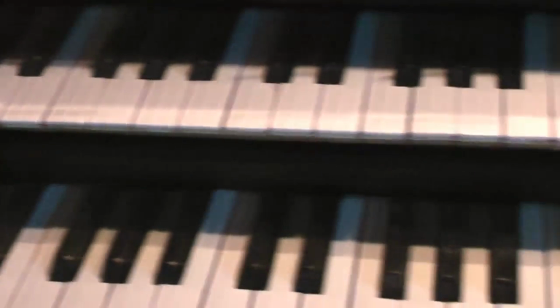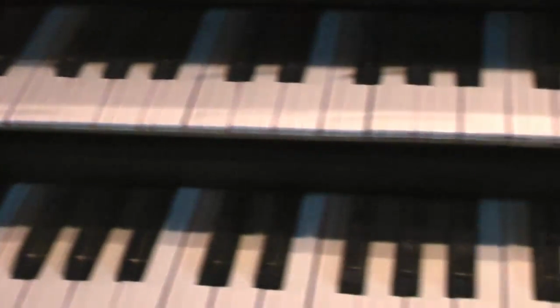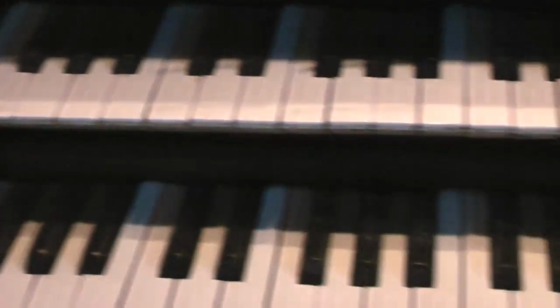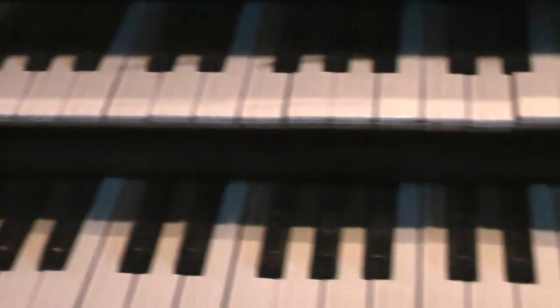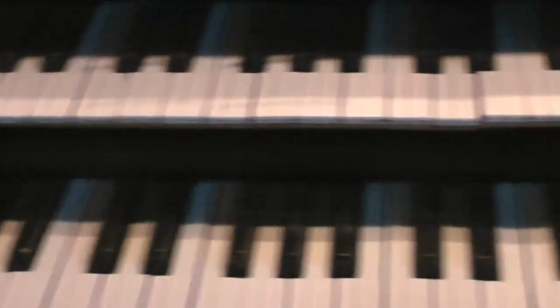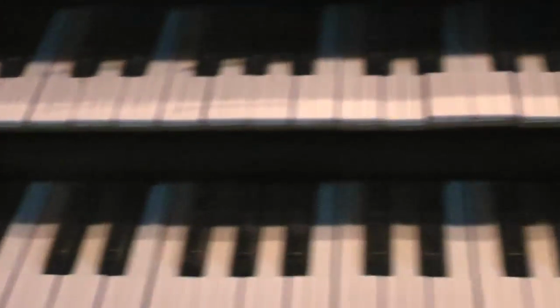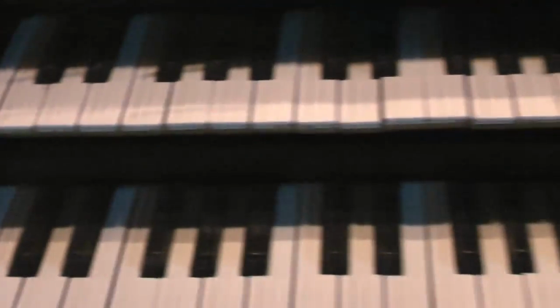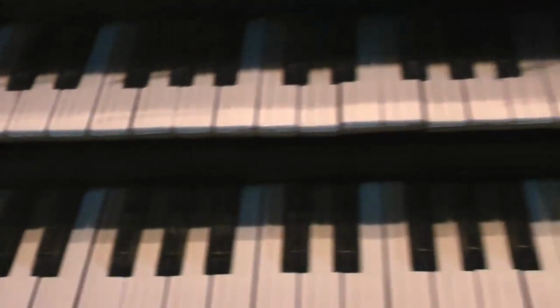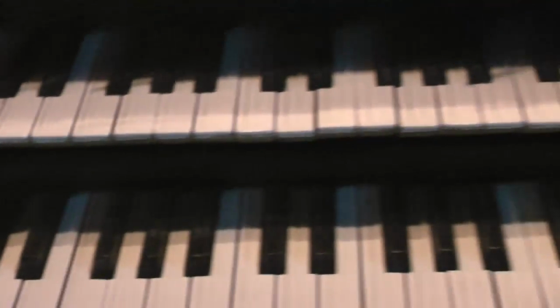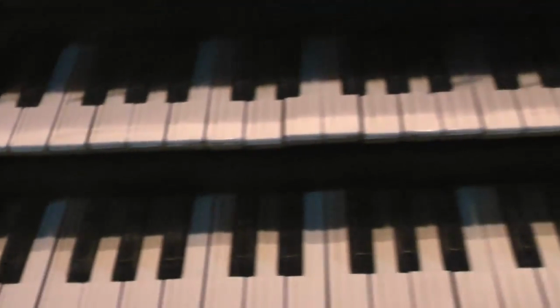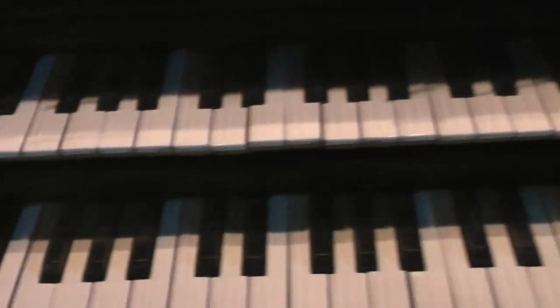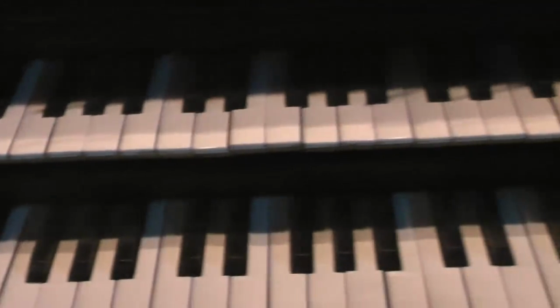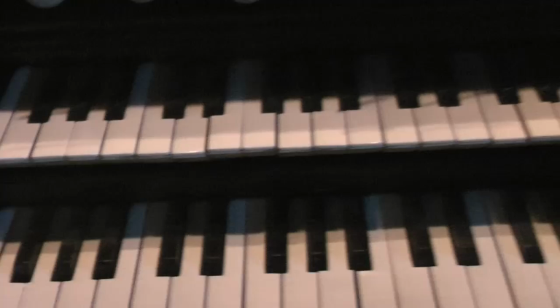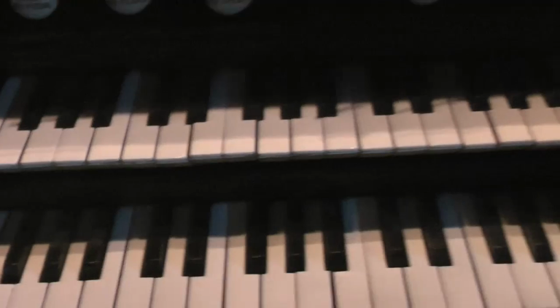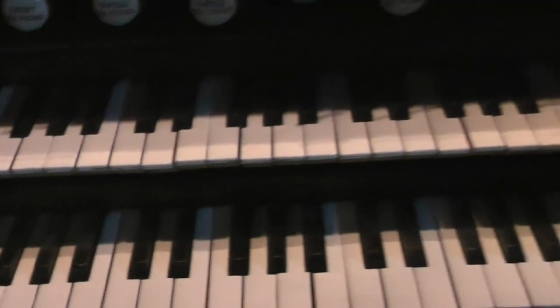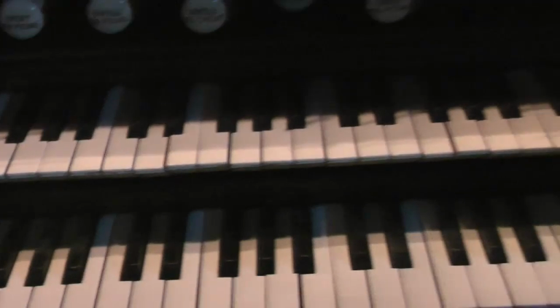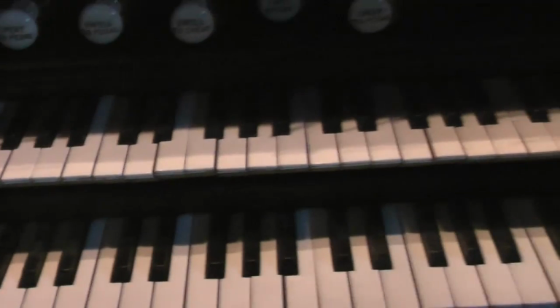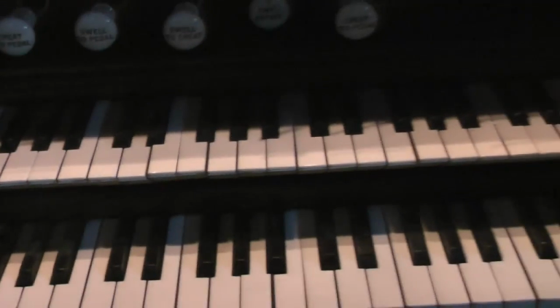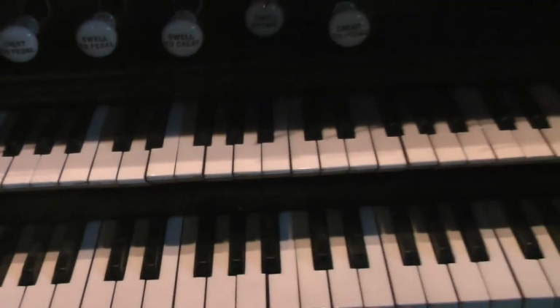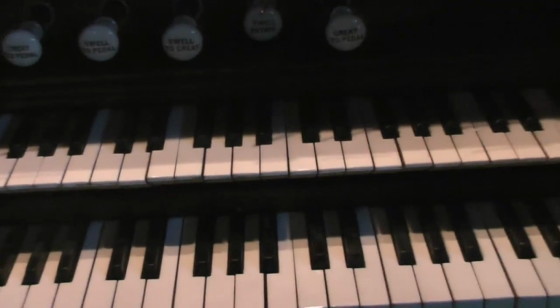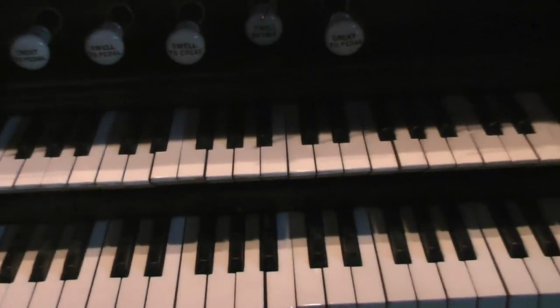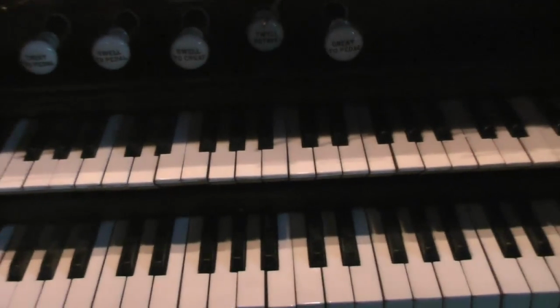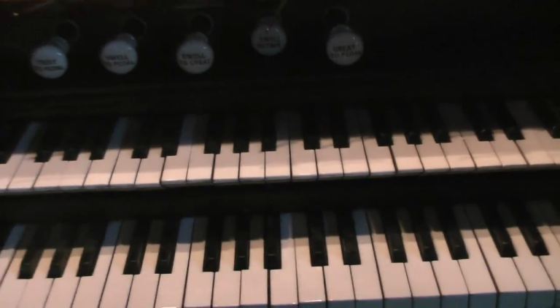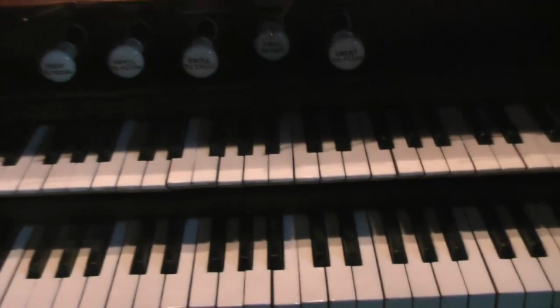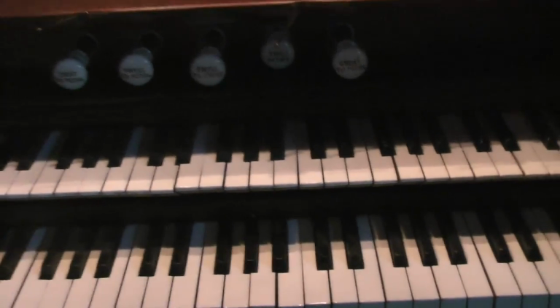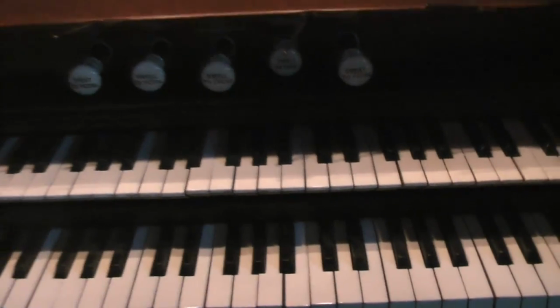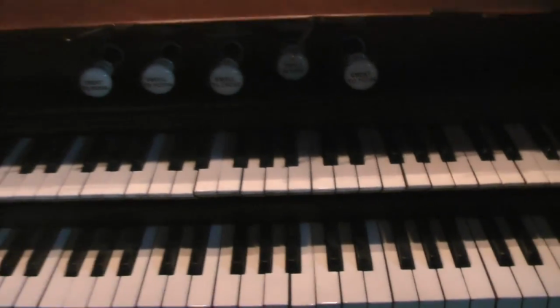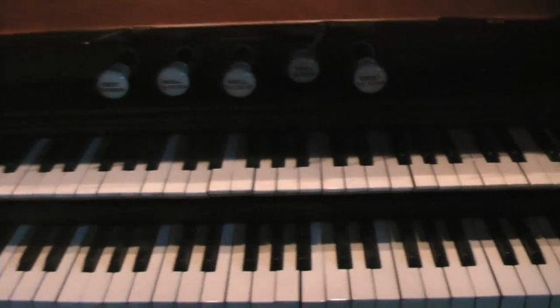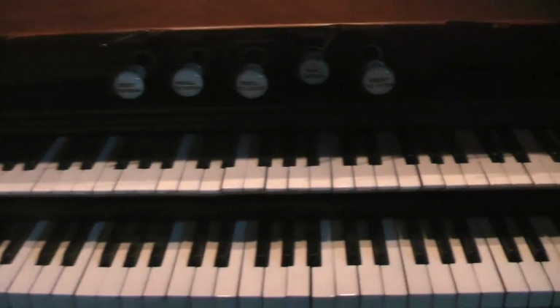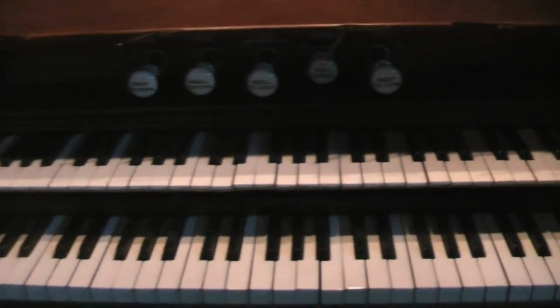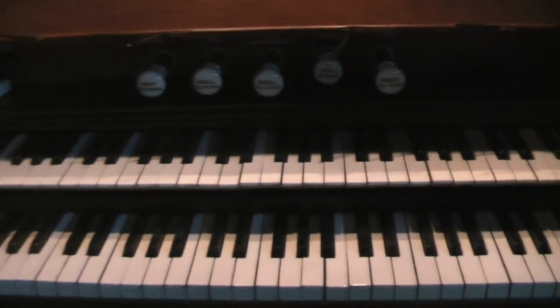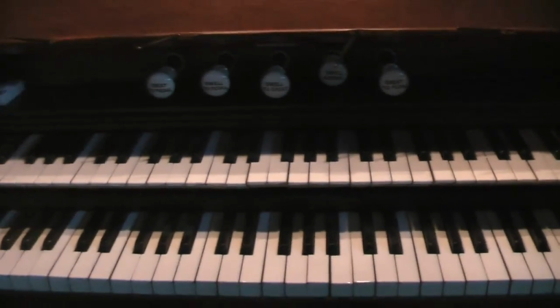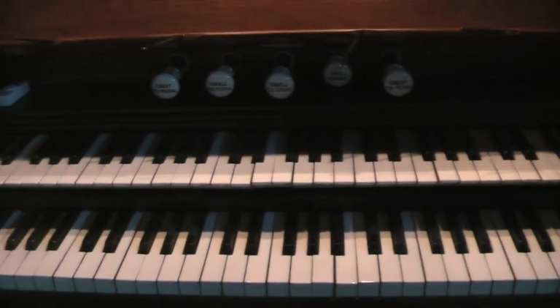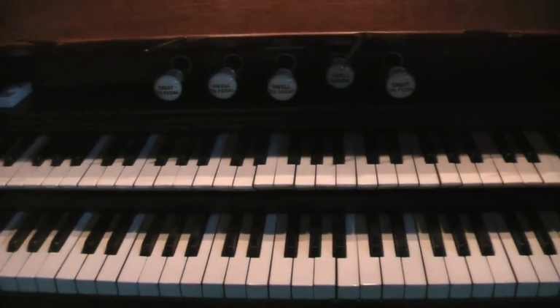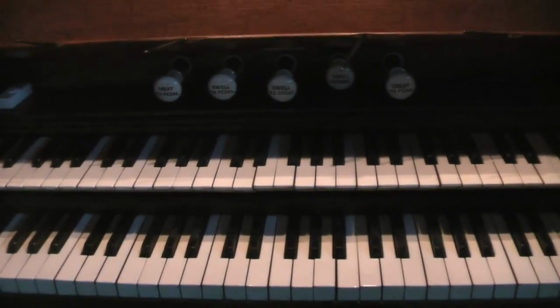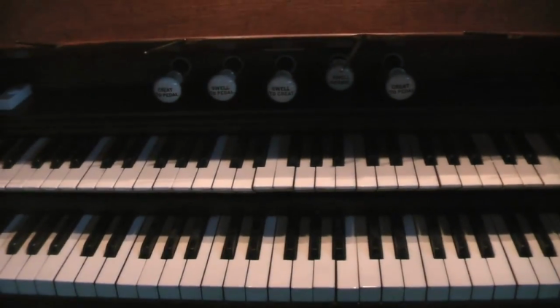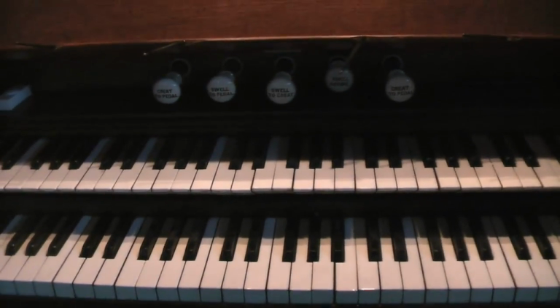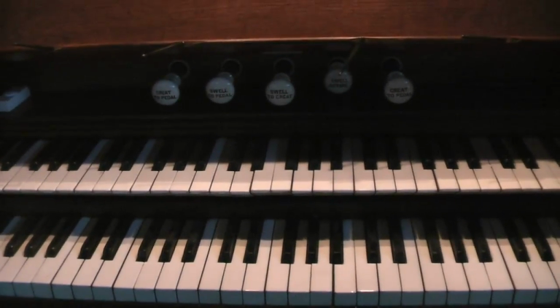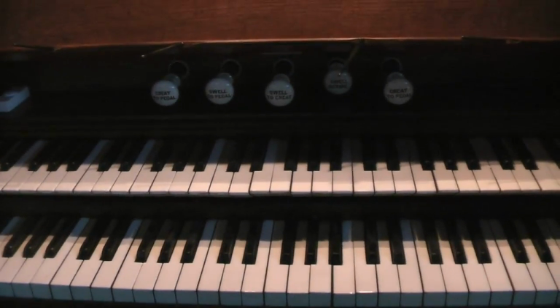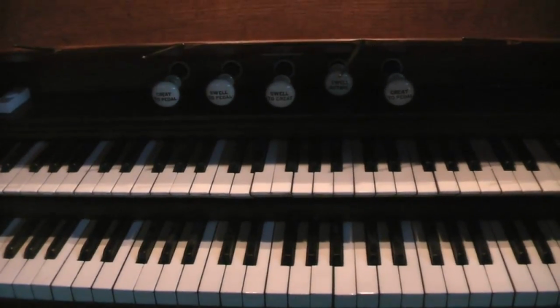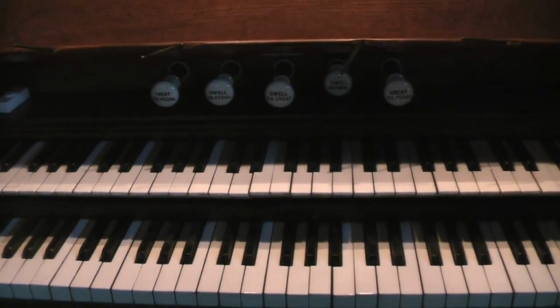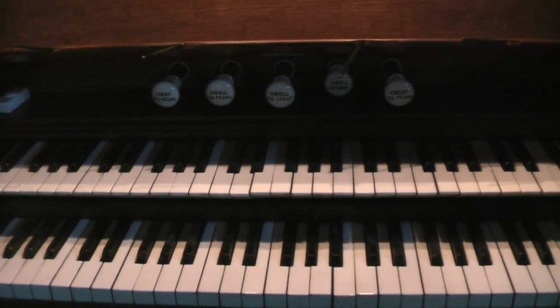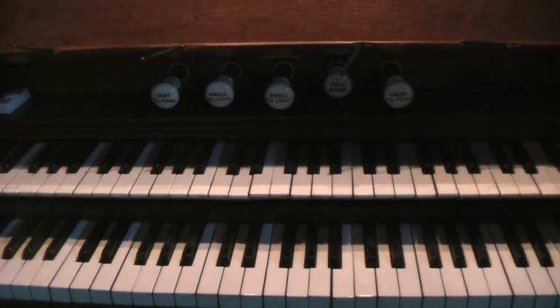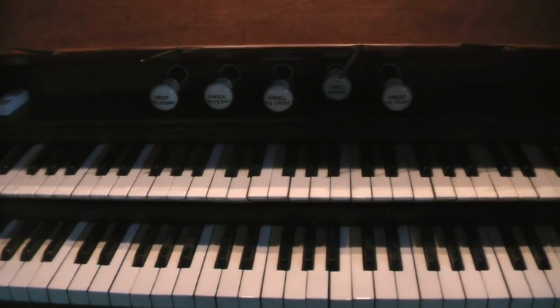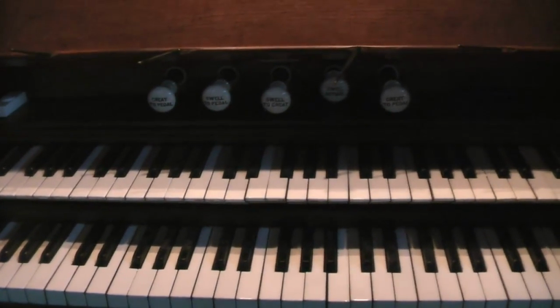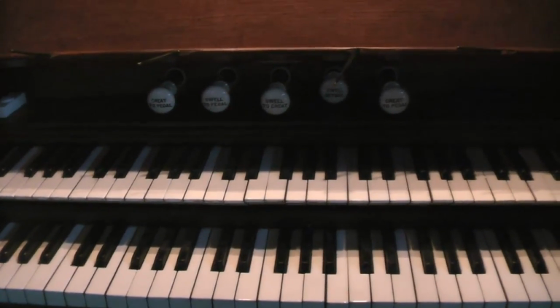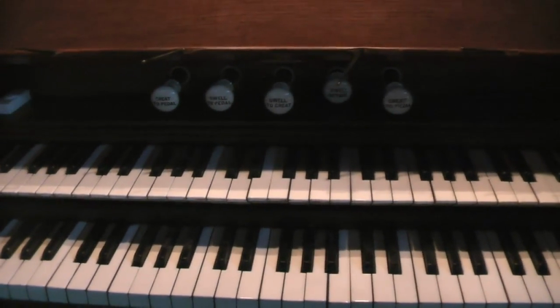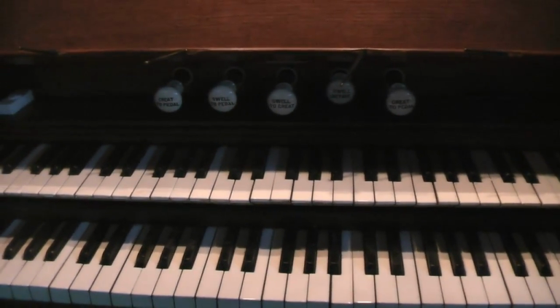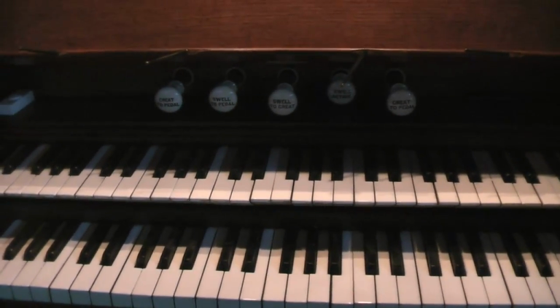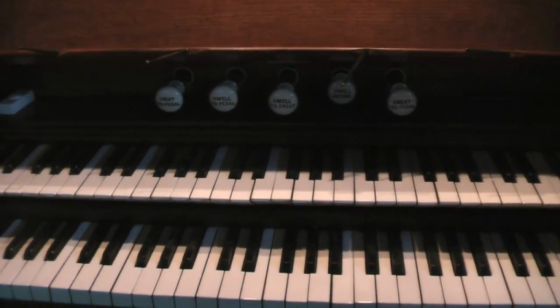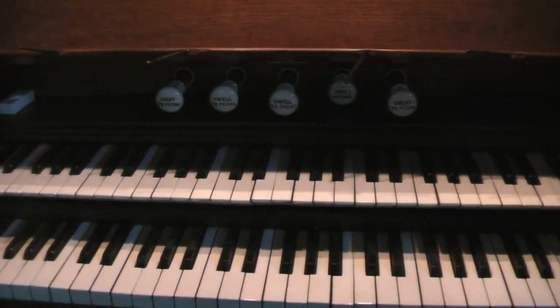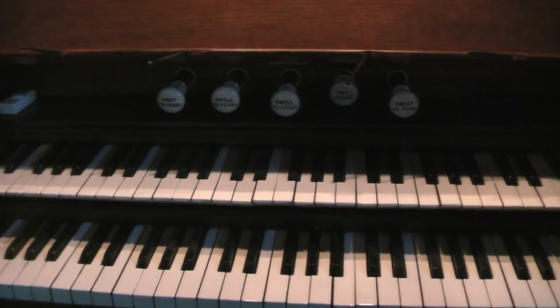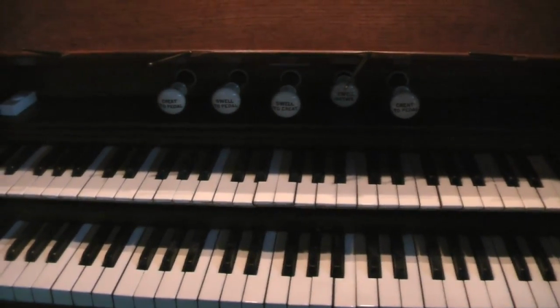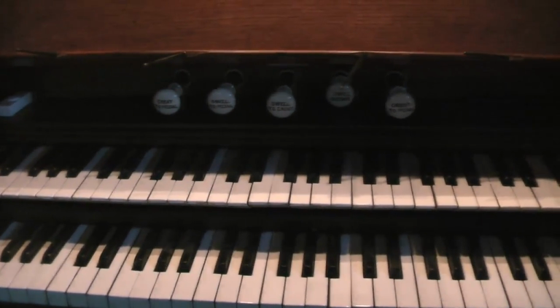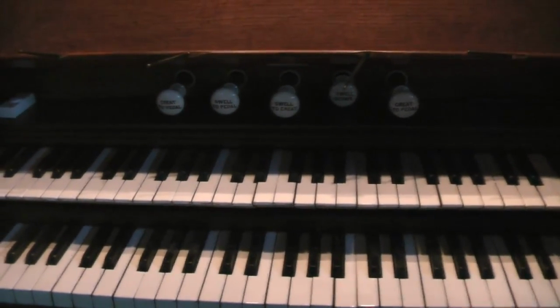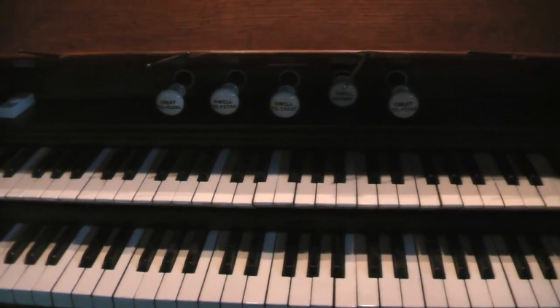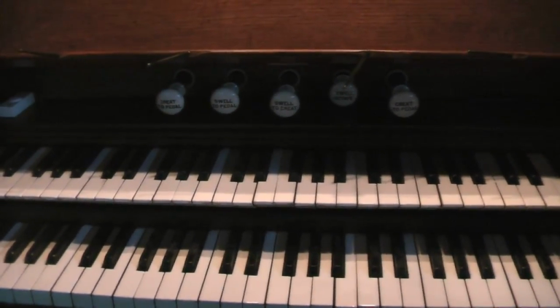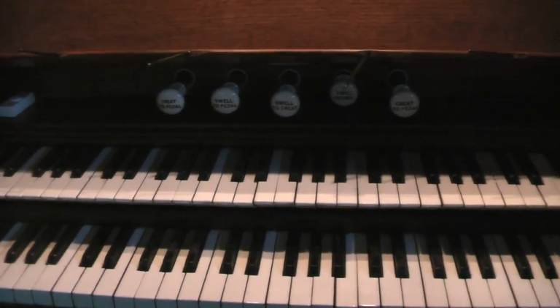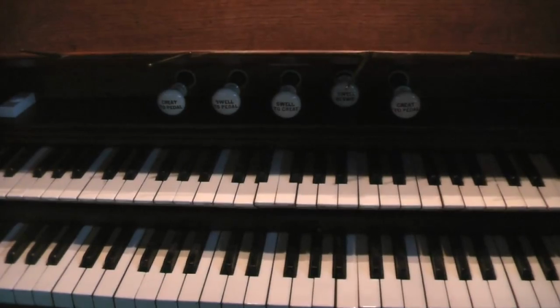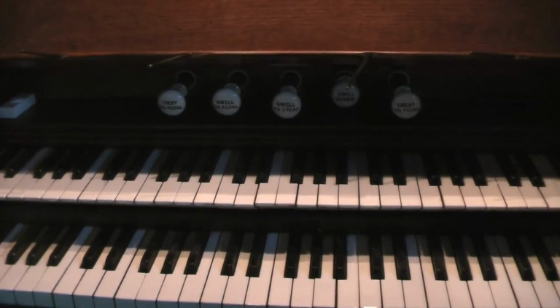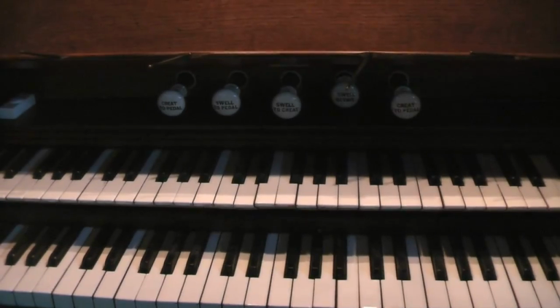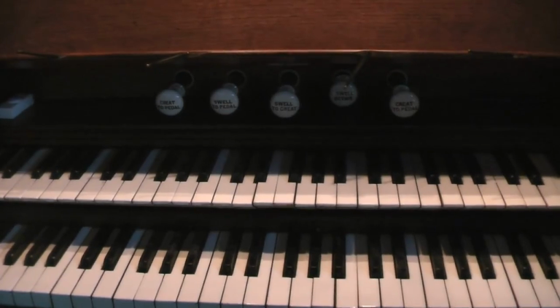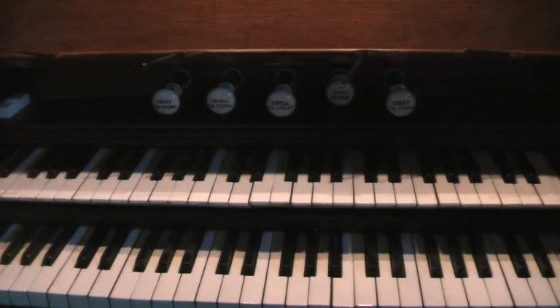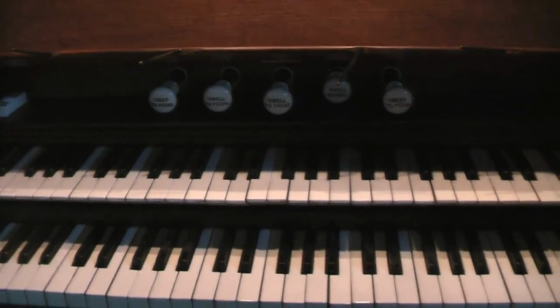I've got to say as well, this organ might be looking for a new home, so if anyone is looking for an organ, do let me know.